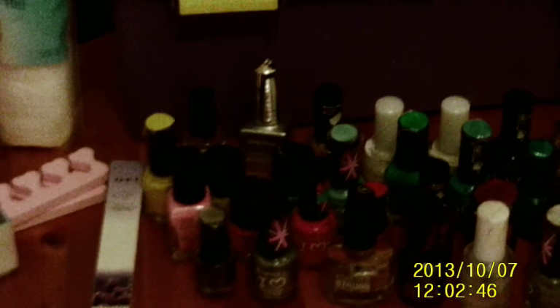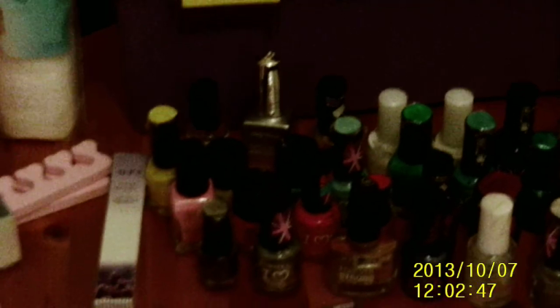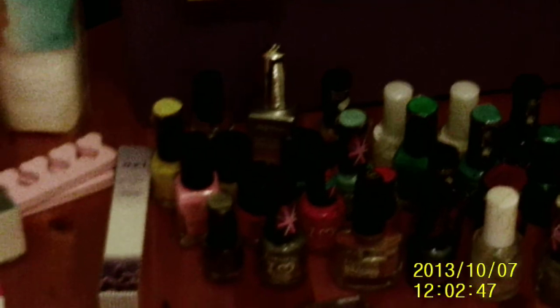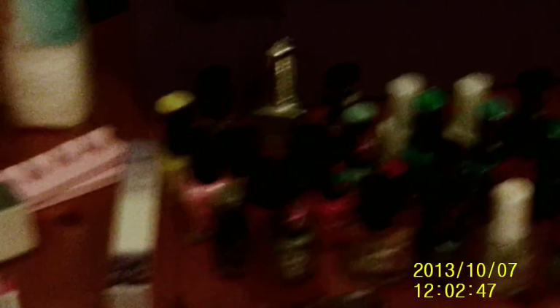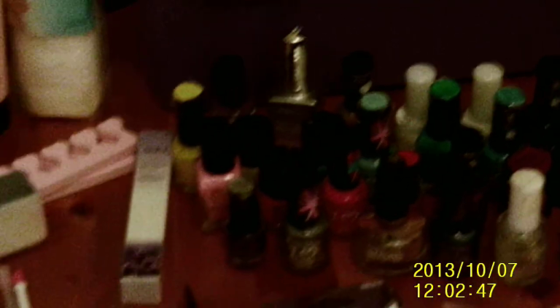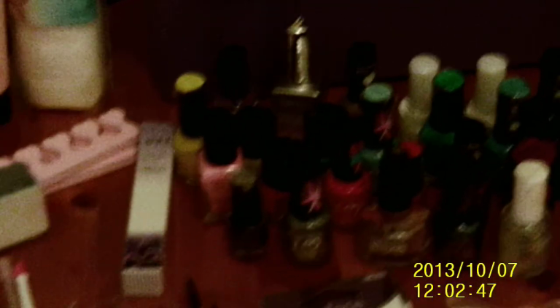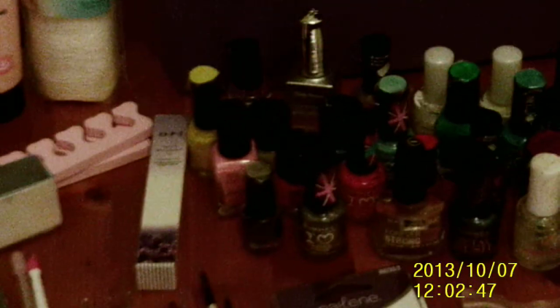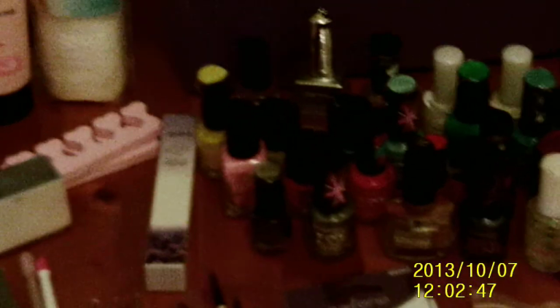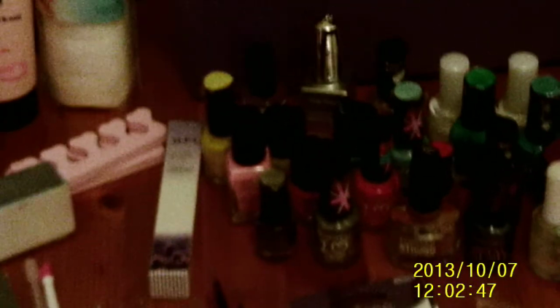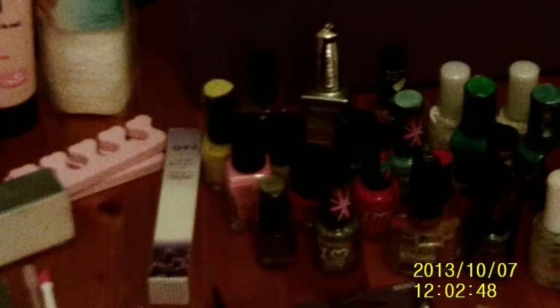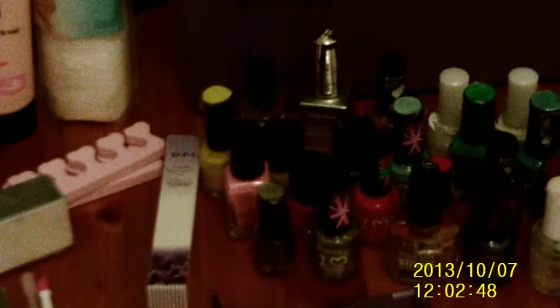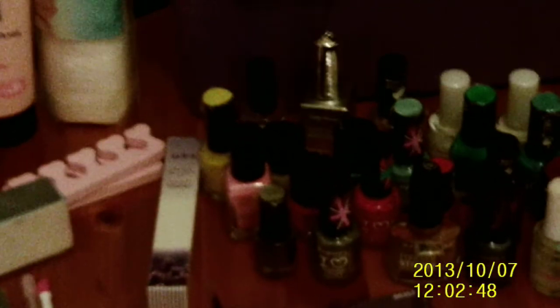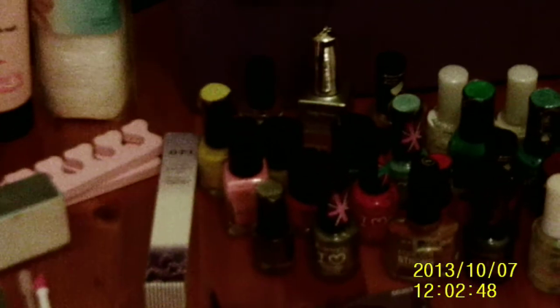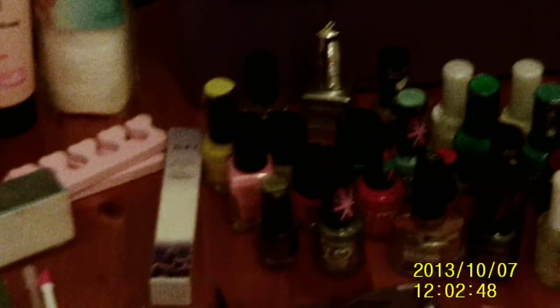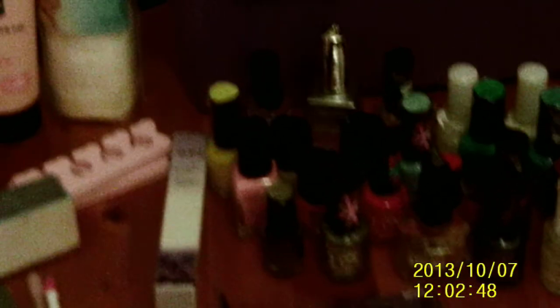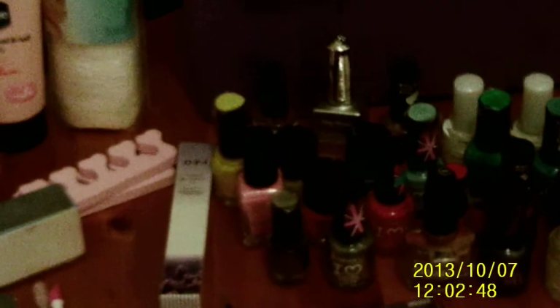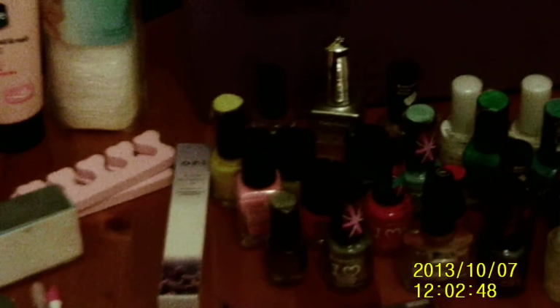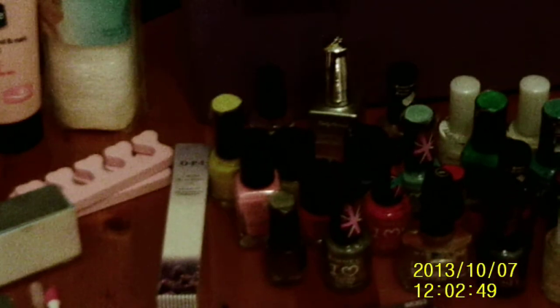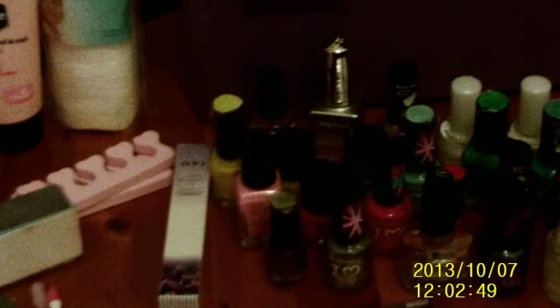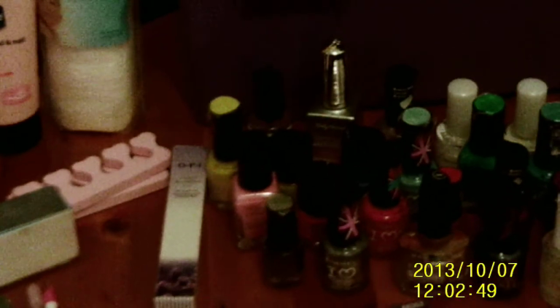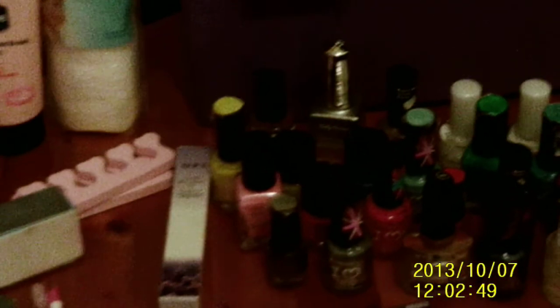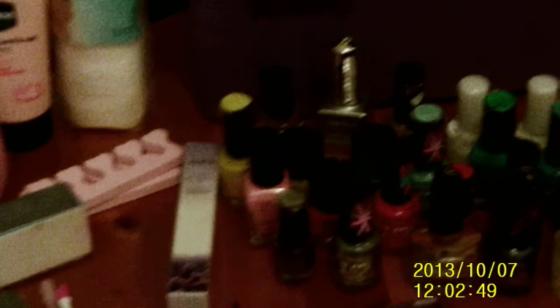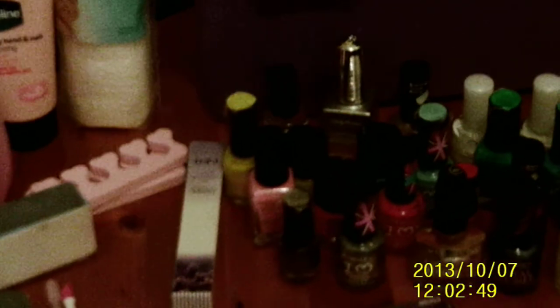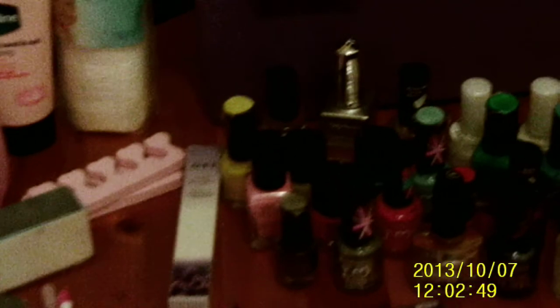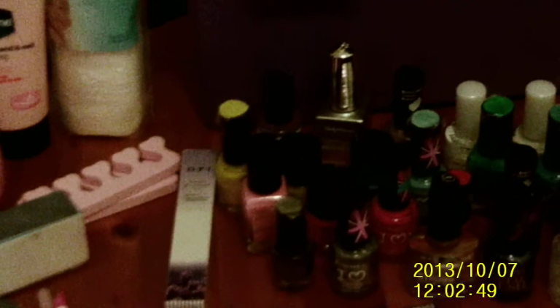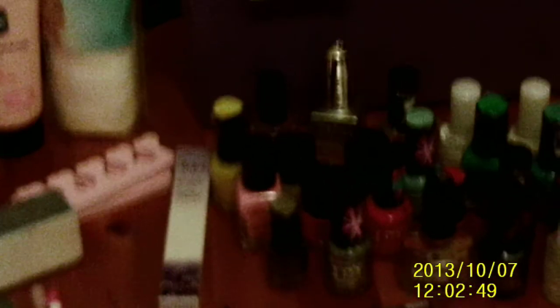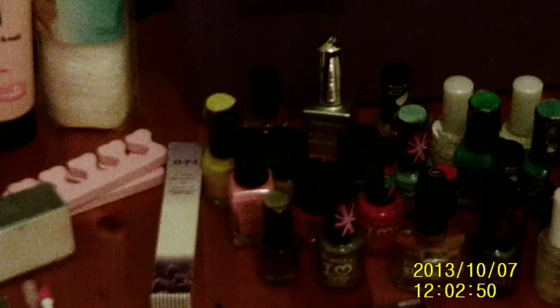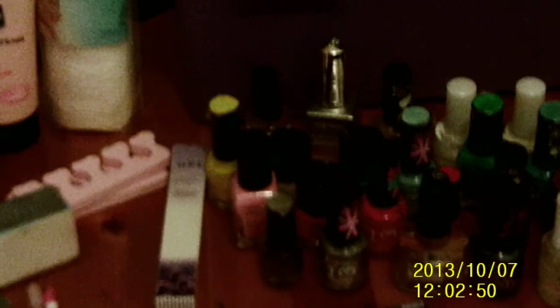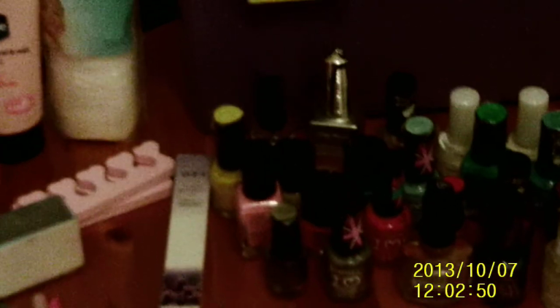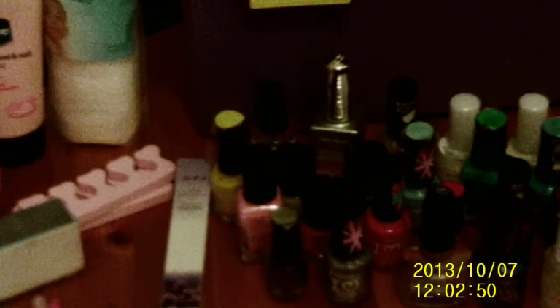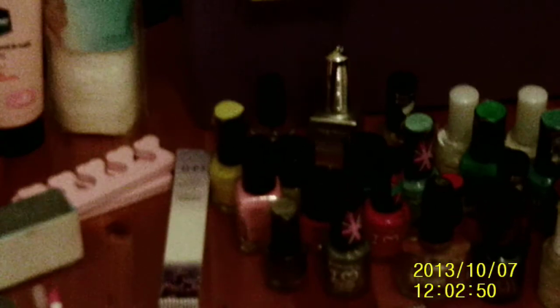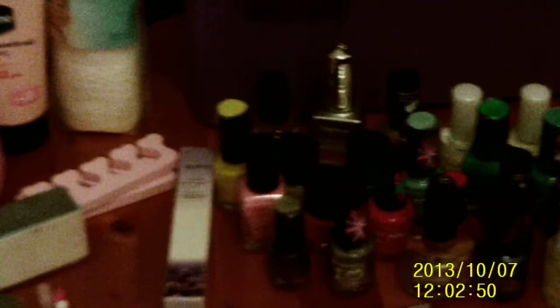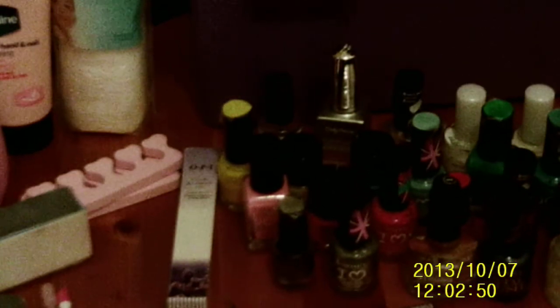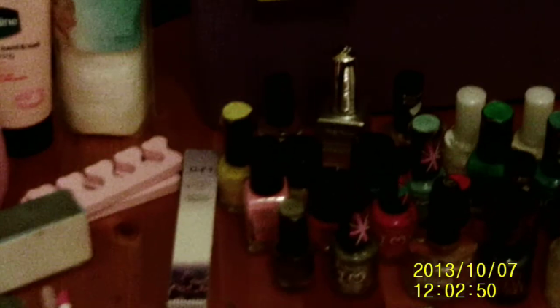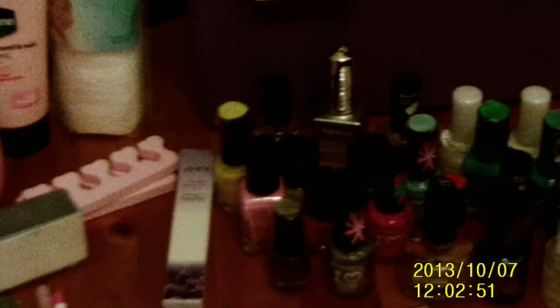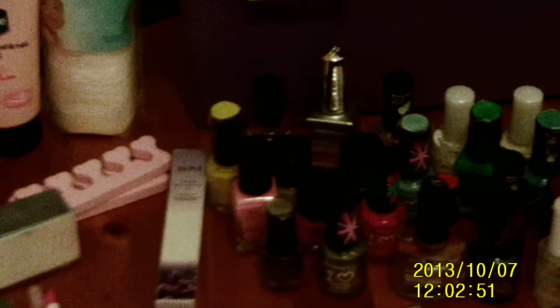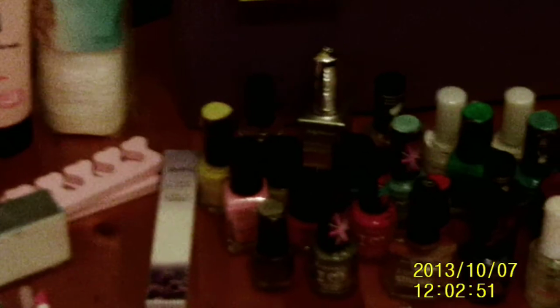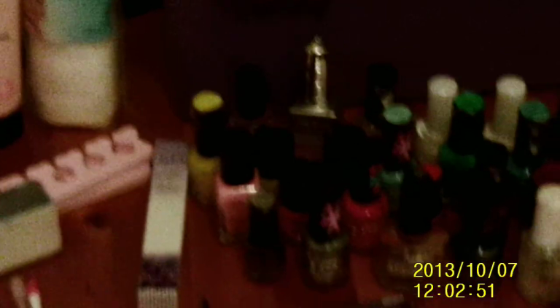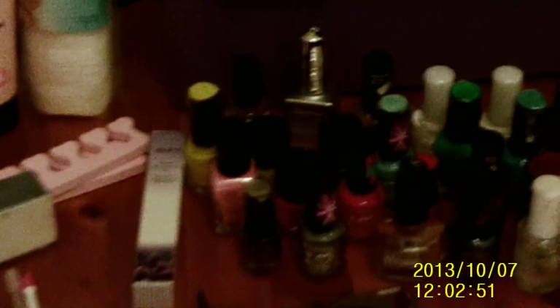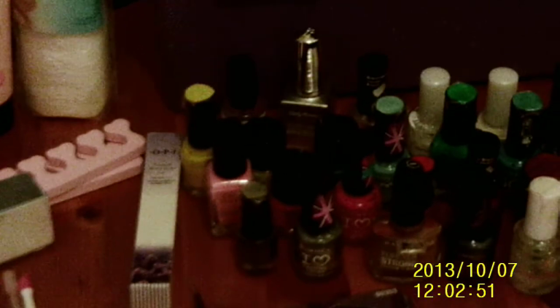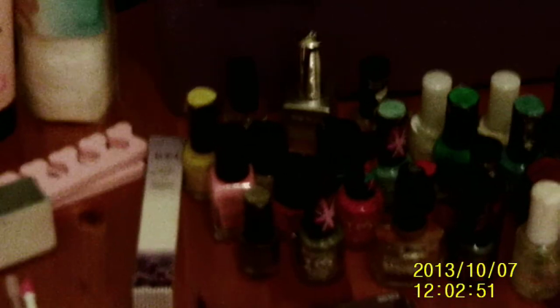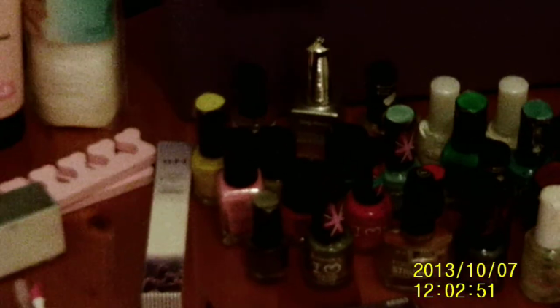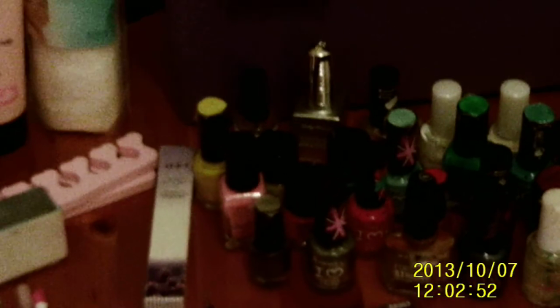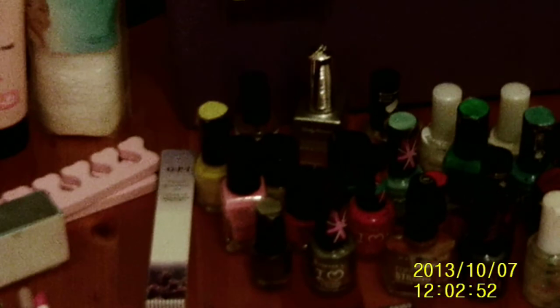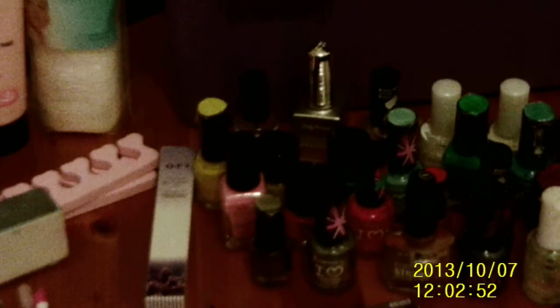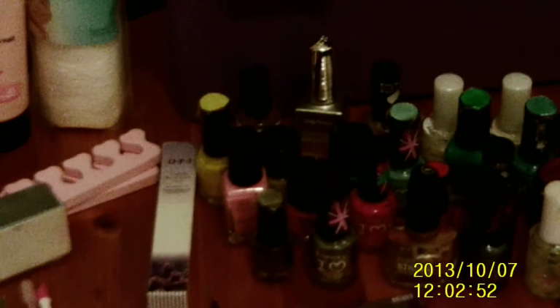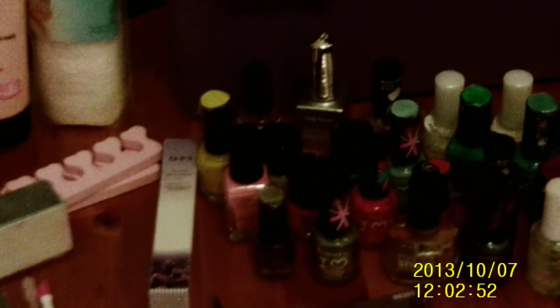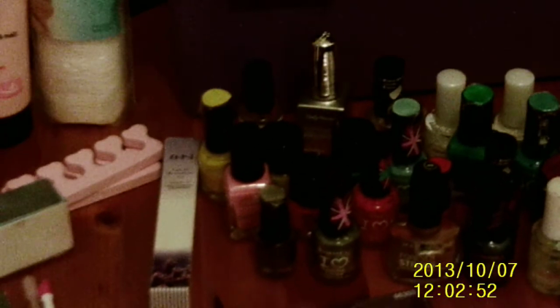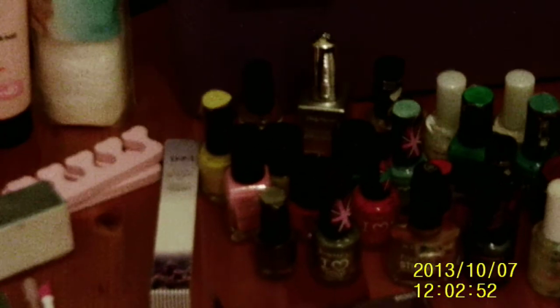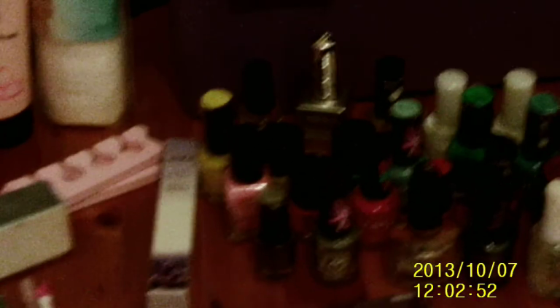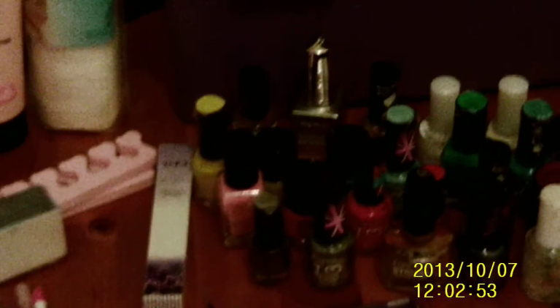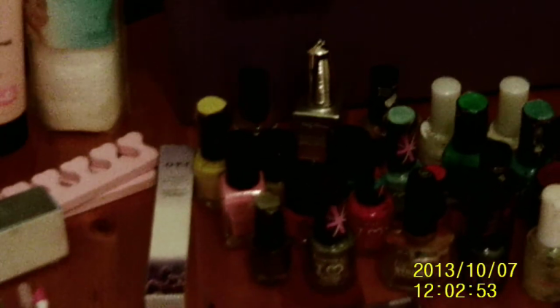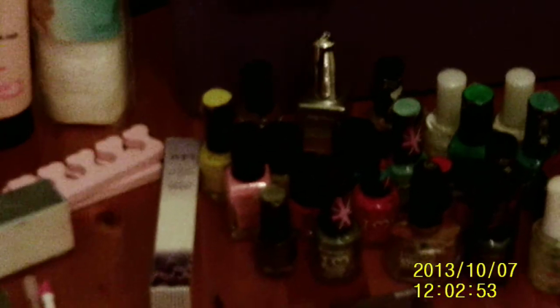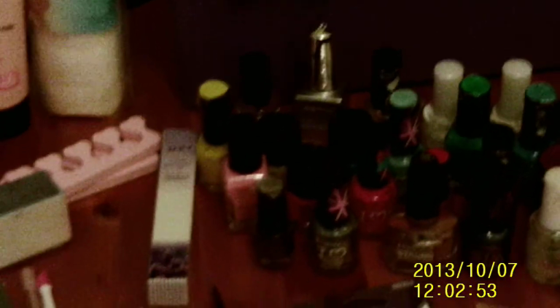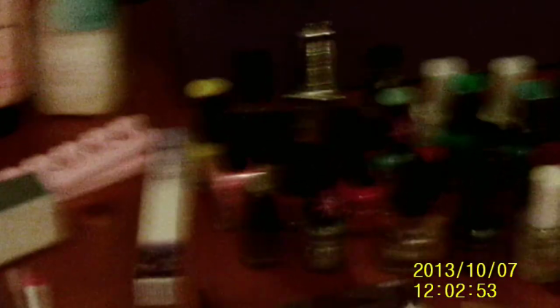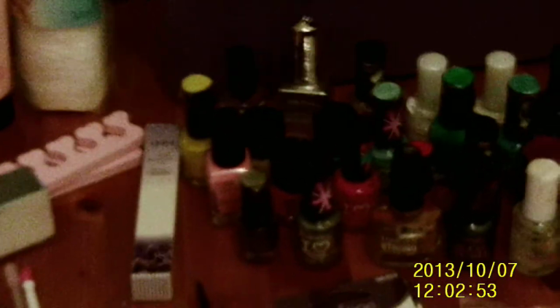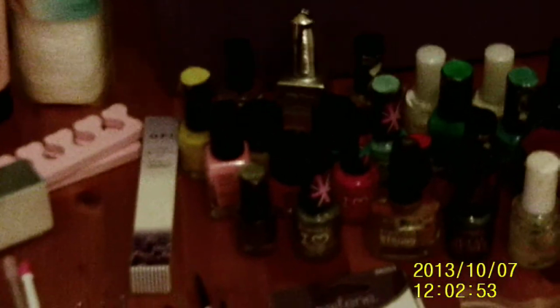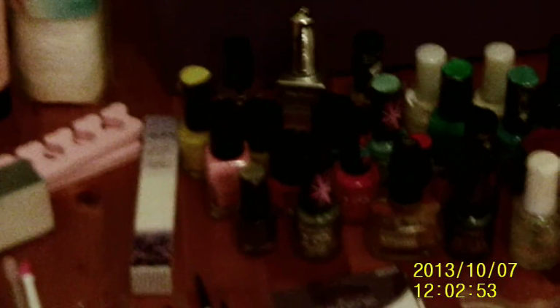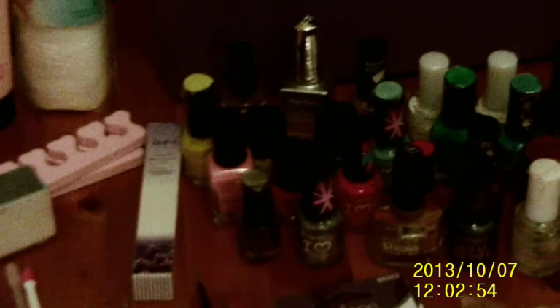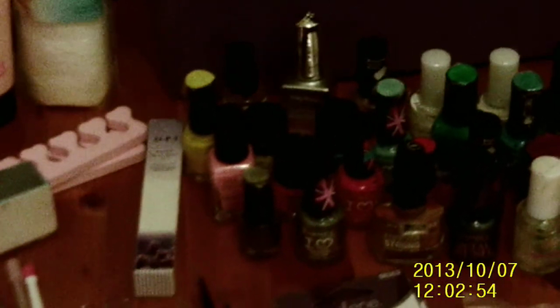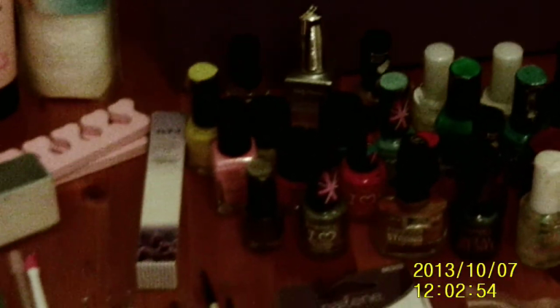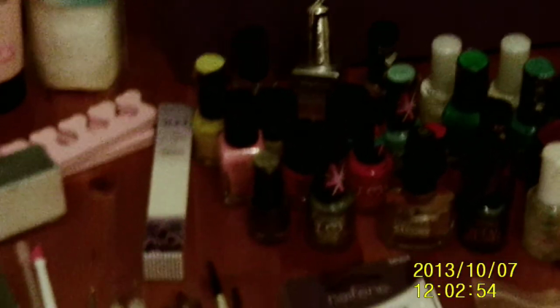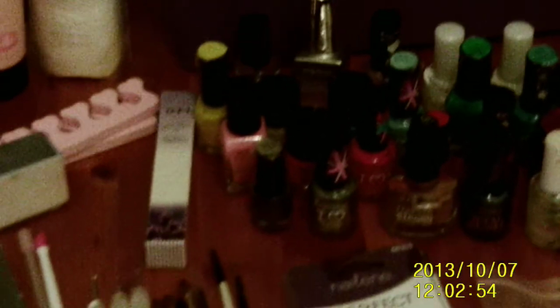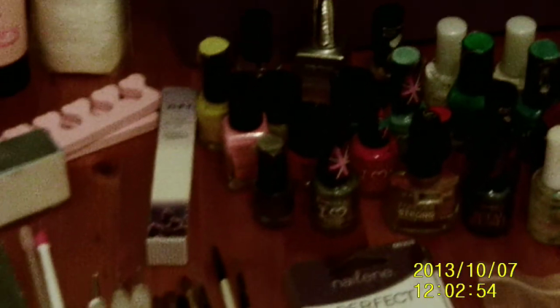Hey, I figured I hadn't uploaded in a while, so I thought I'd do a video showing you guys all the nail stuff I've got.